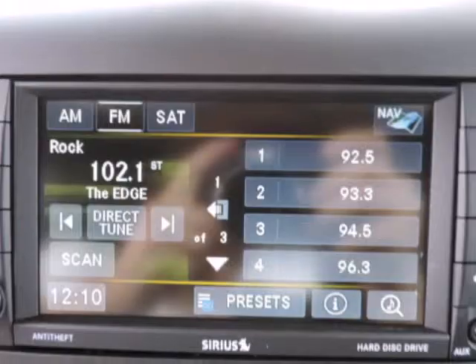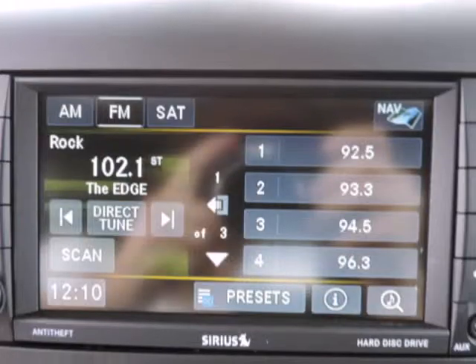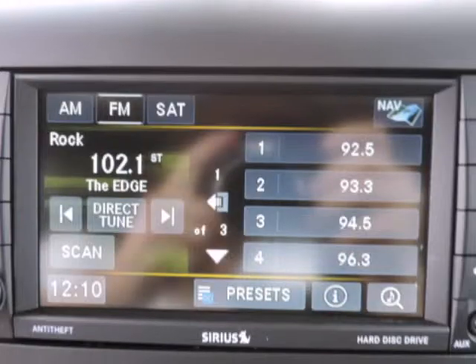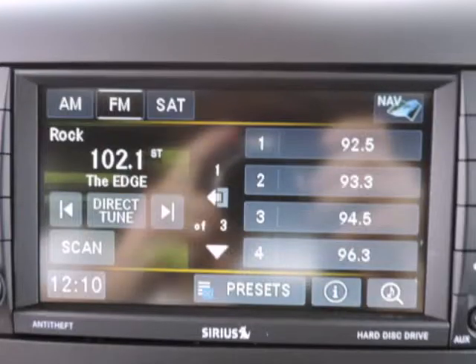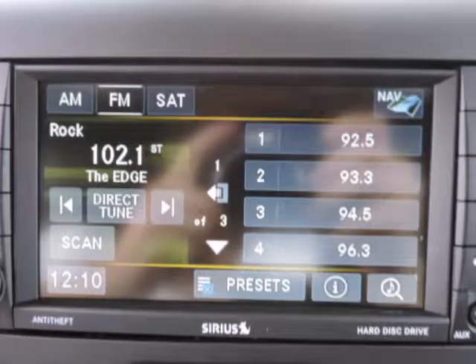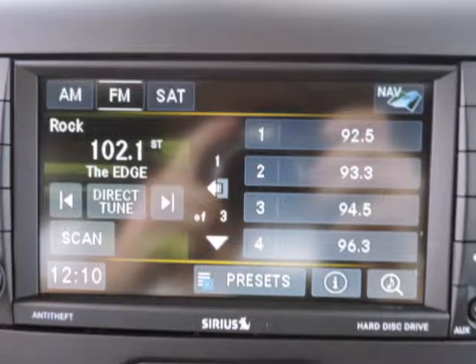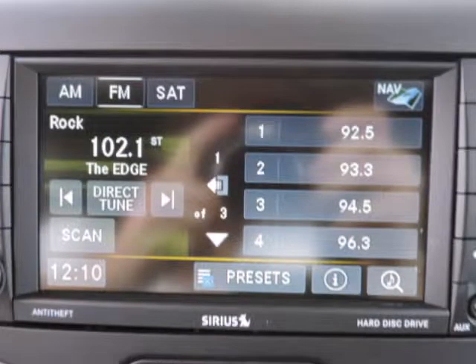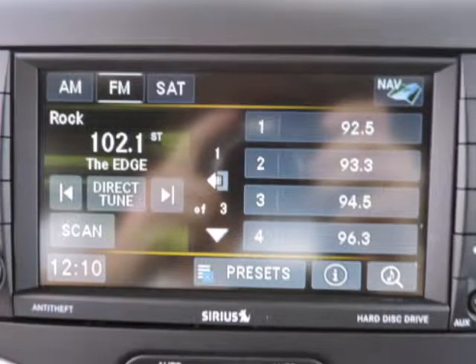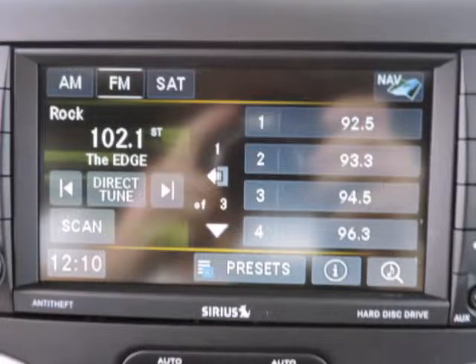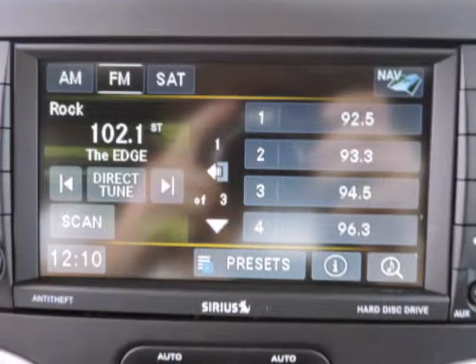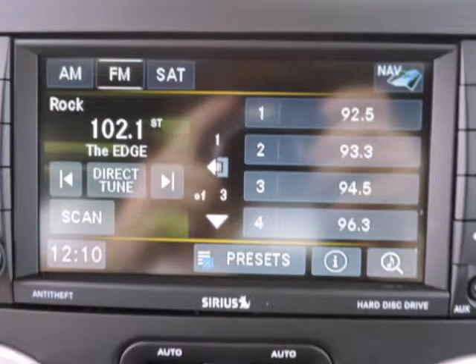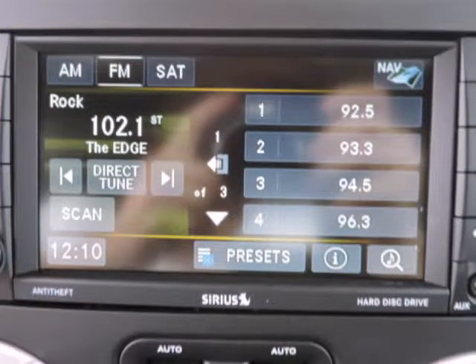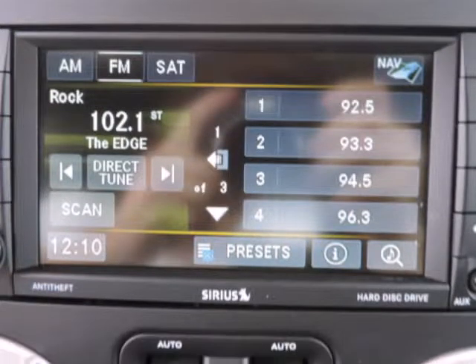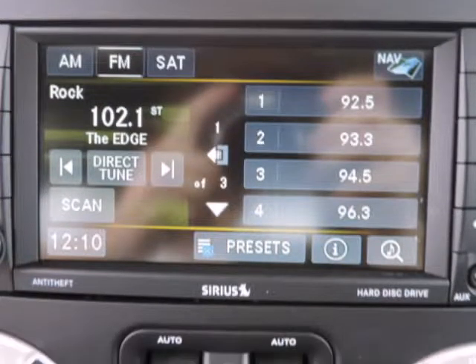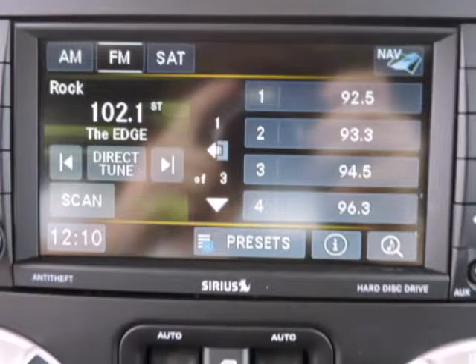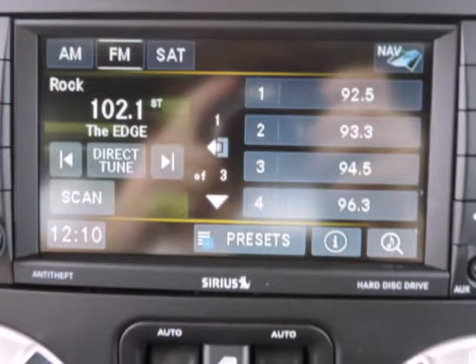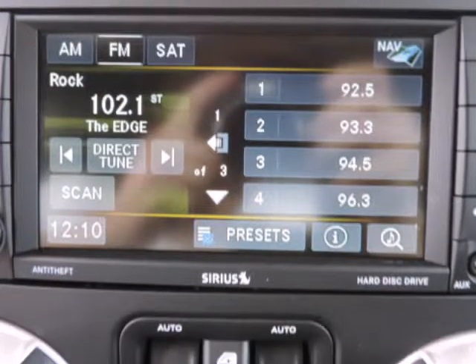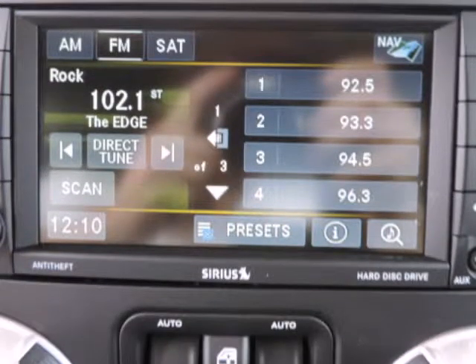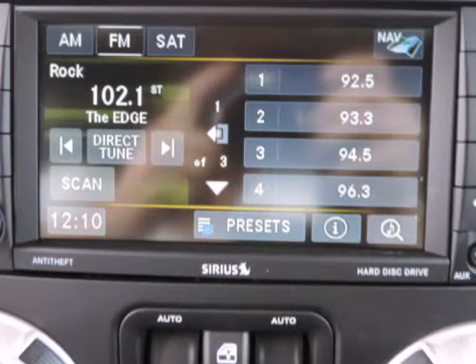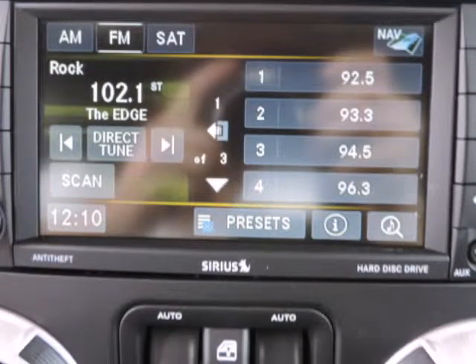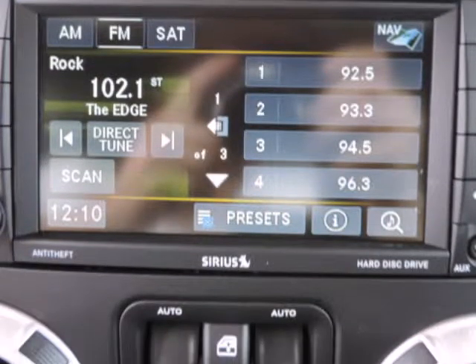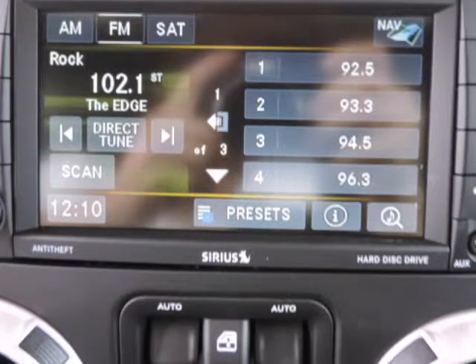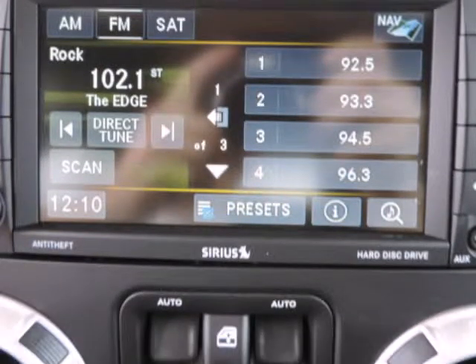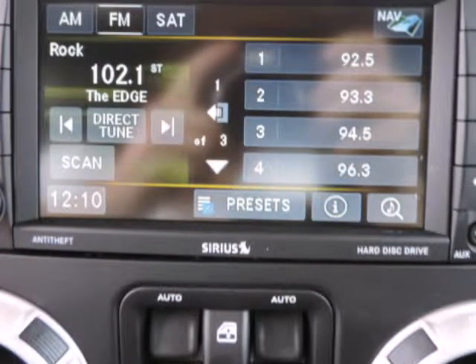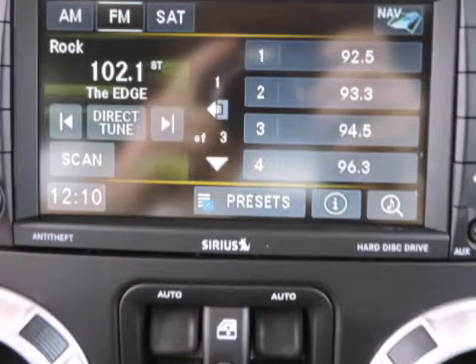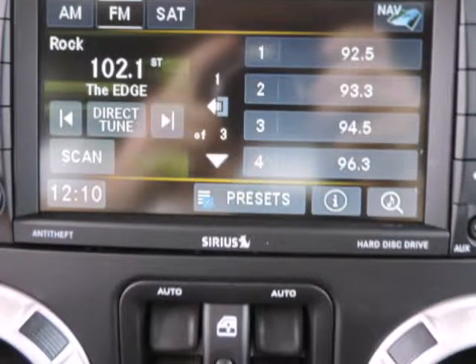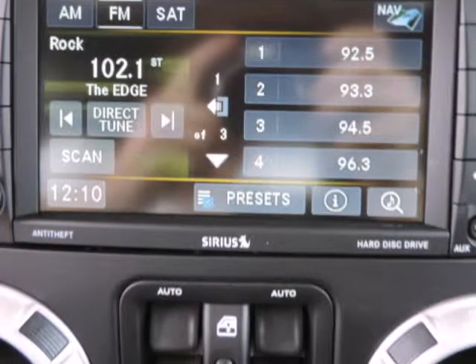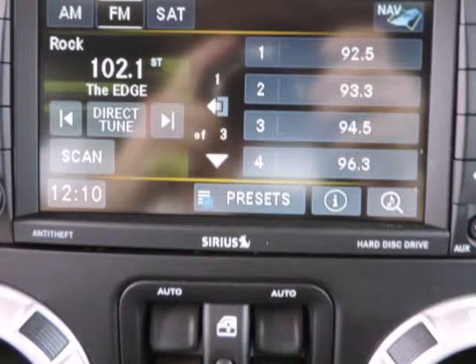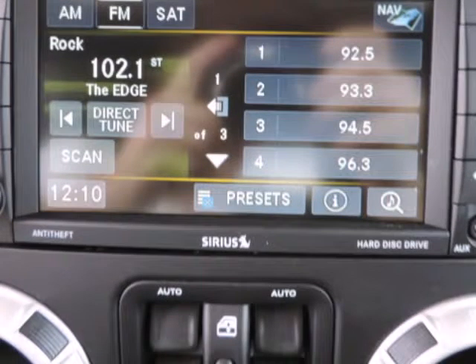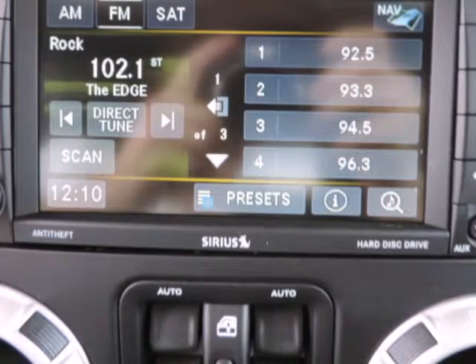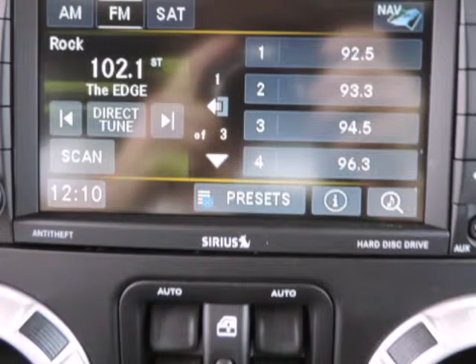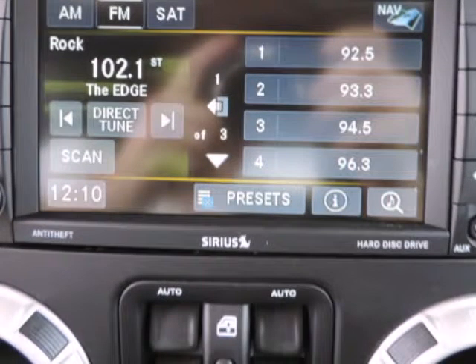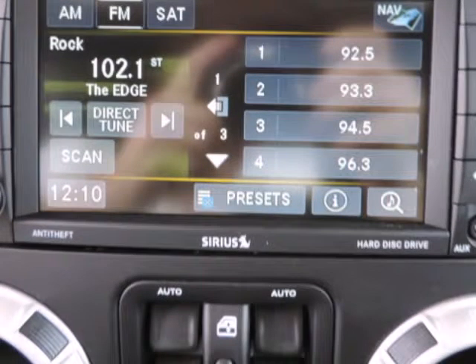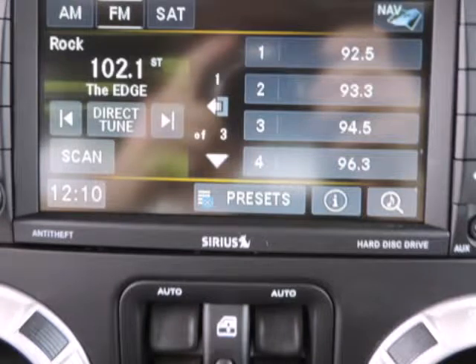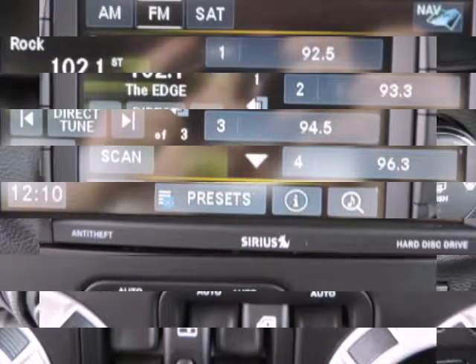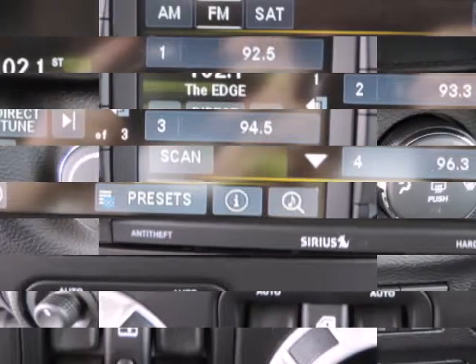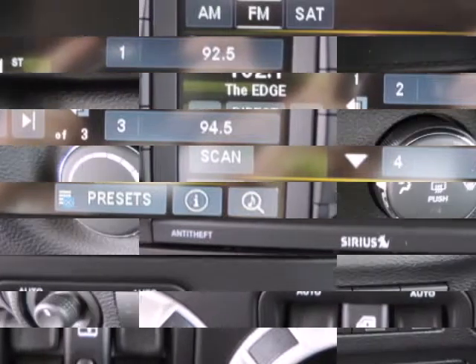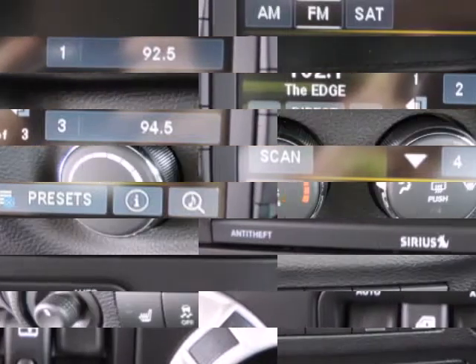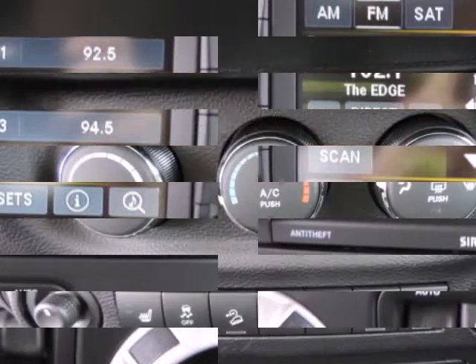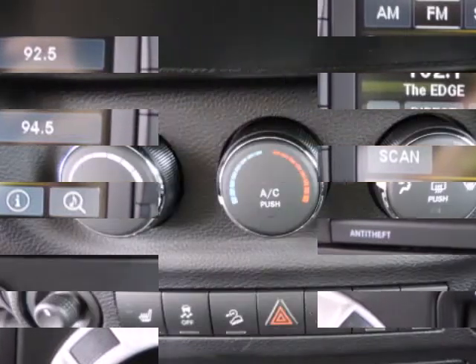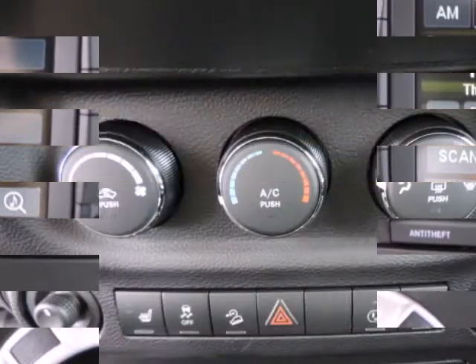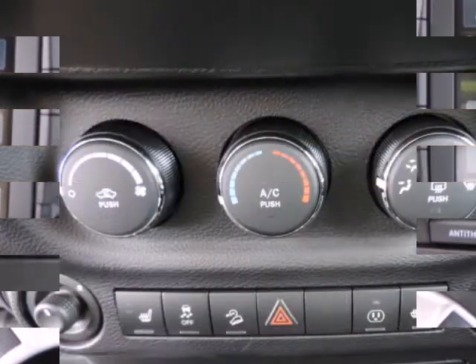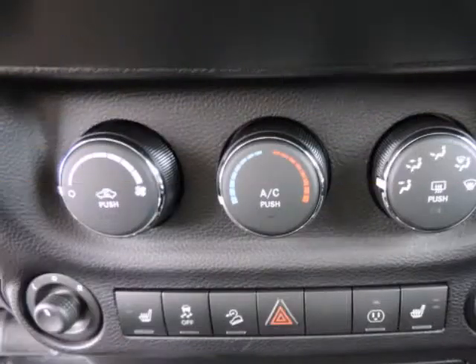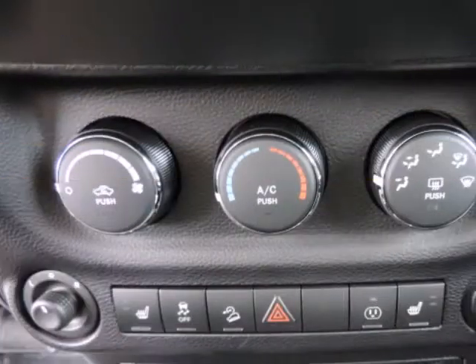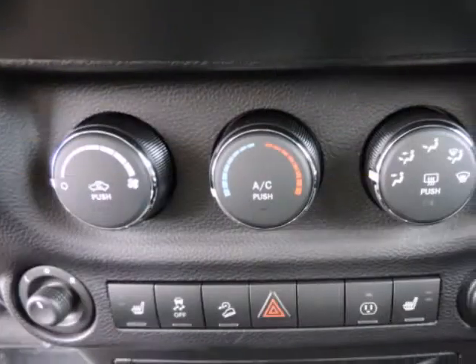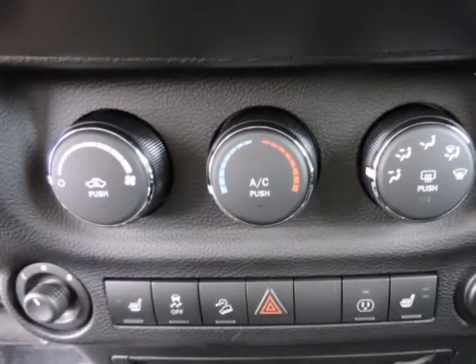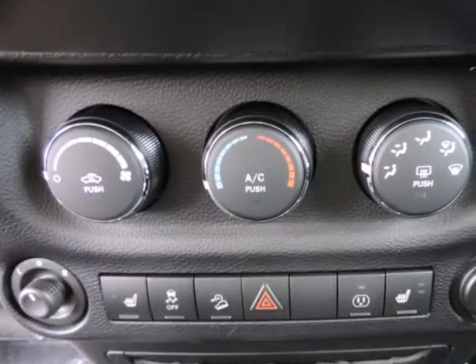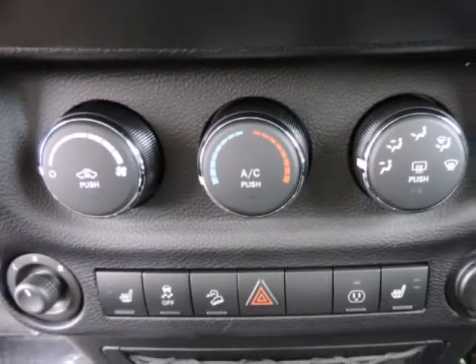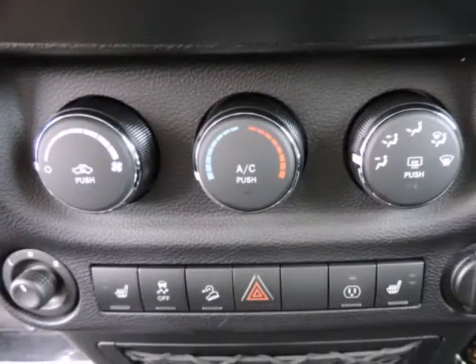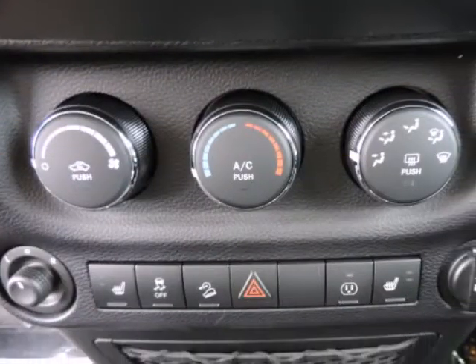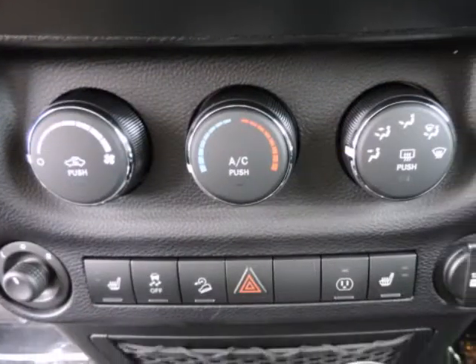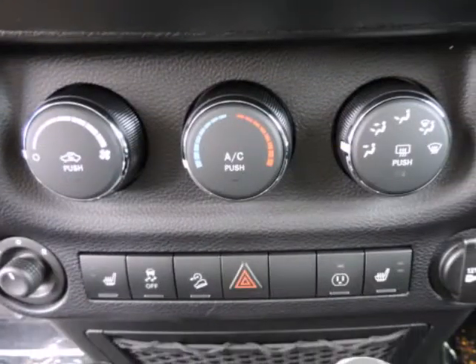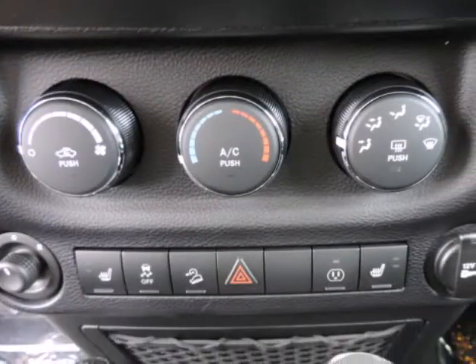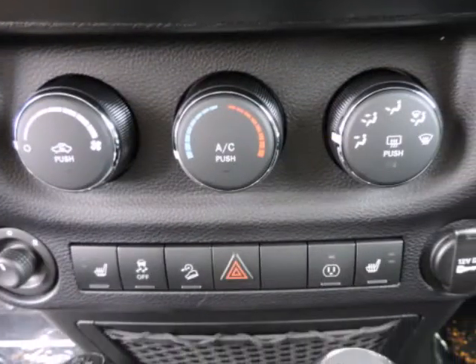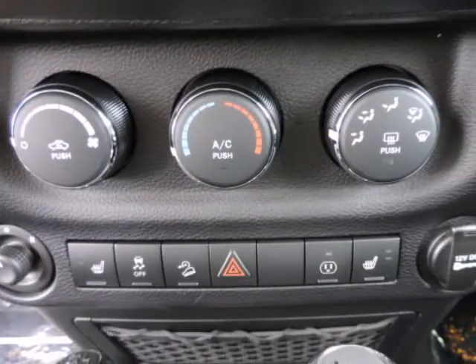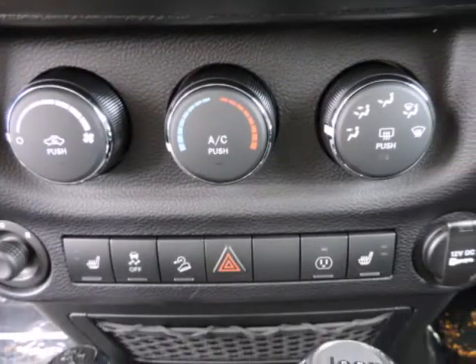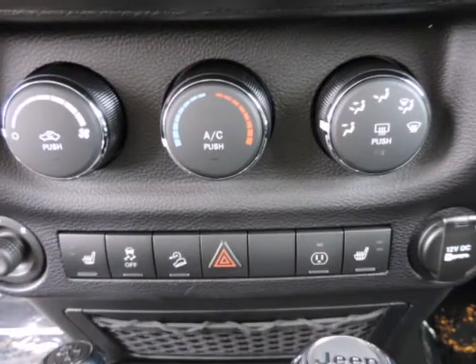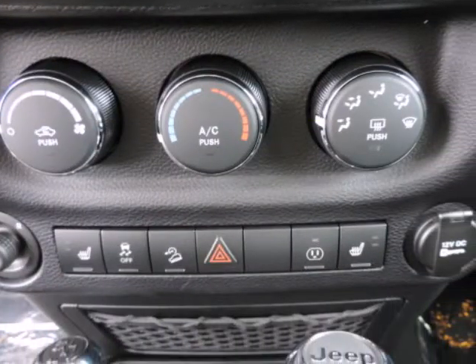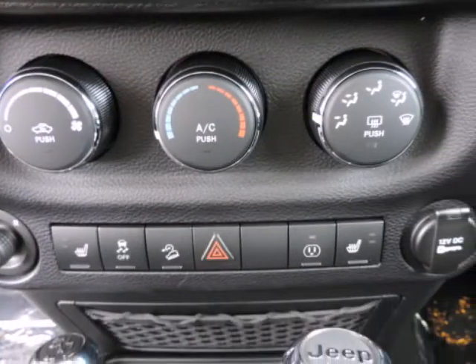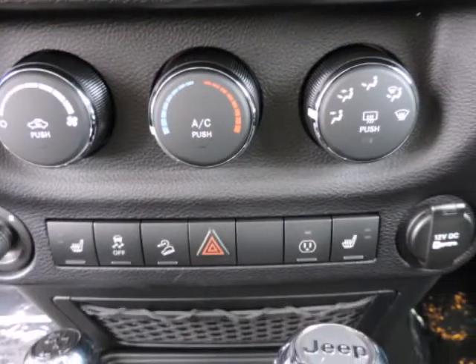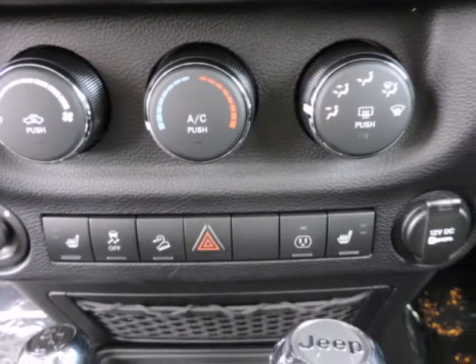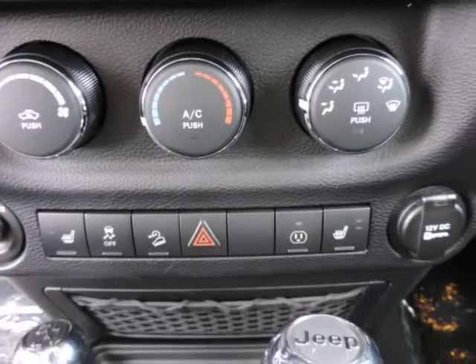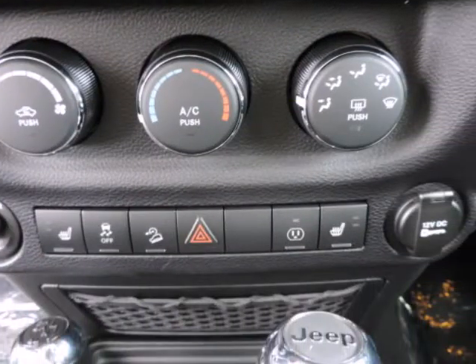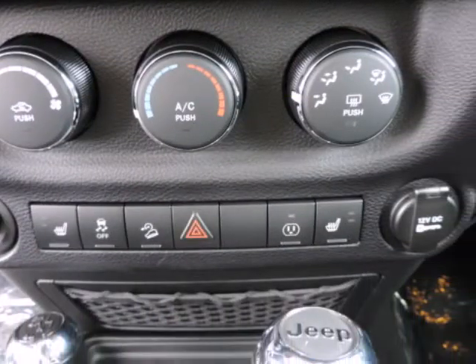Jeep considers the Wrangler's off-road prowess as integral to the brand, and they continue to make one of the most capable 4WD vehicles available.